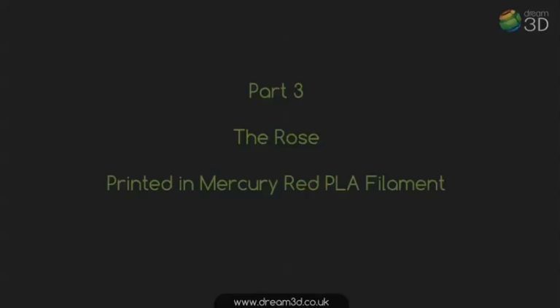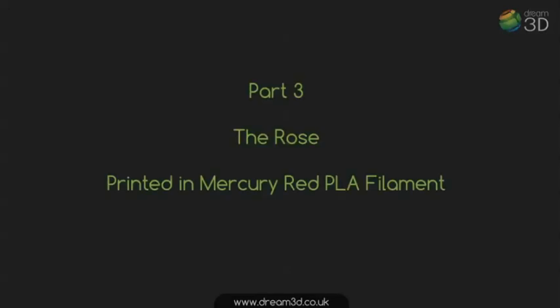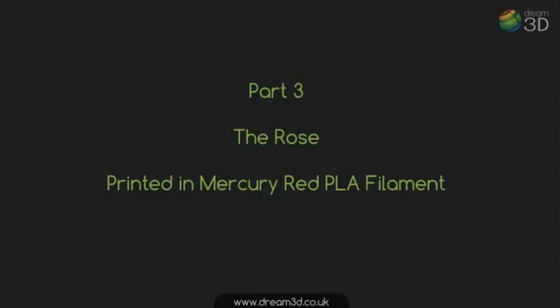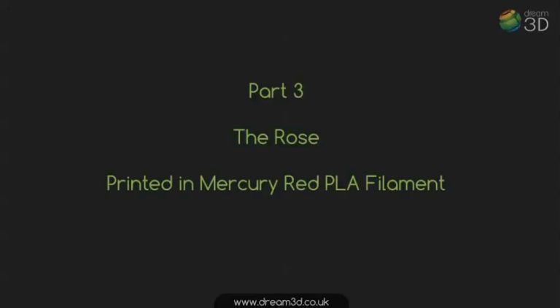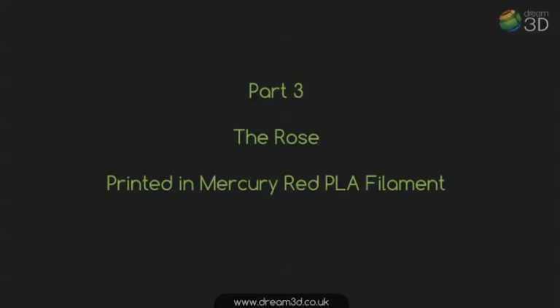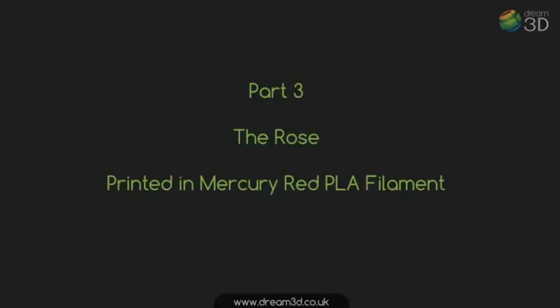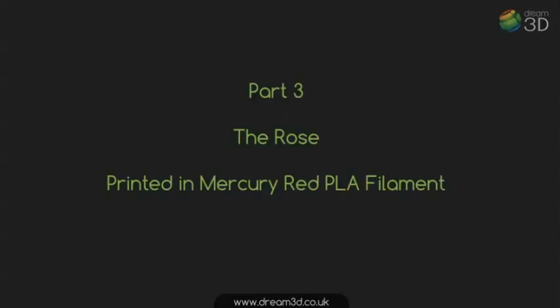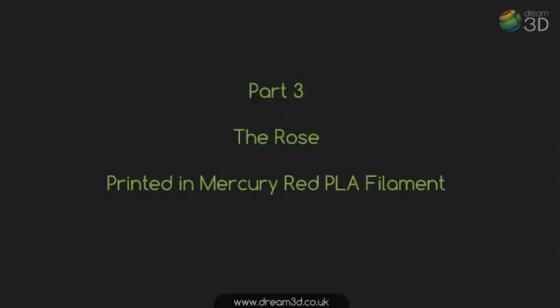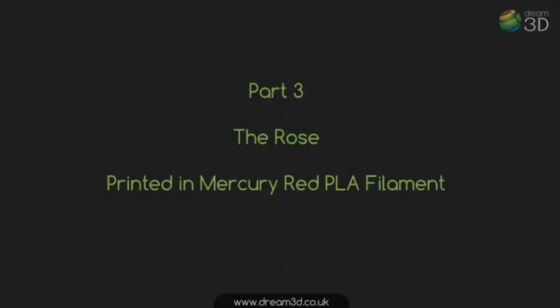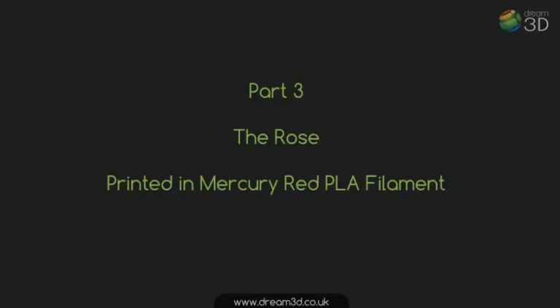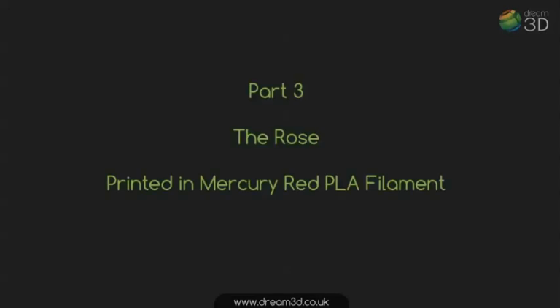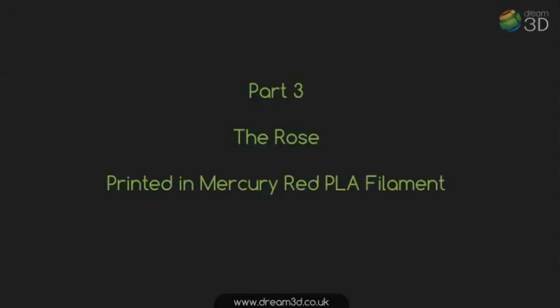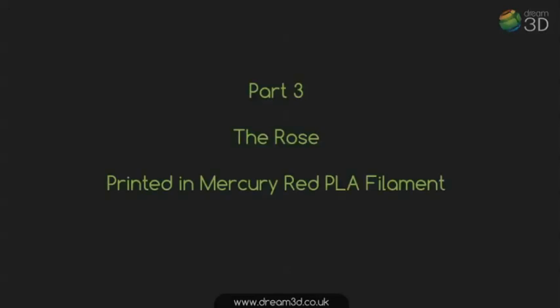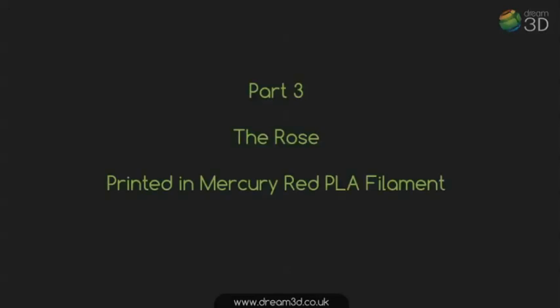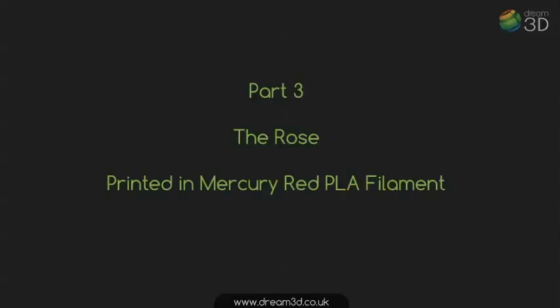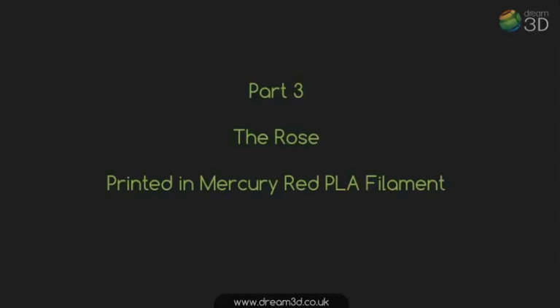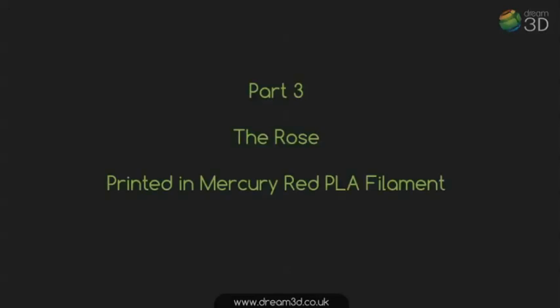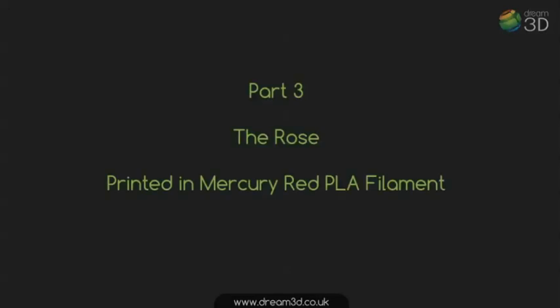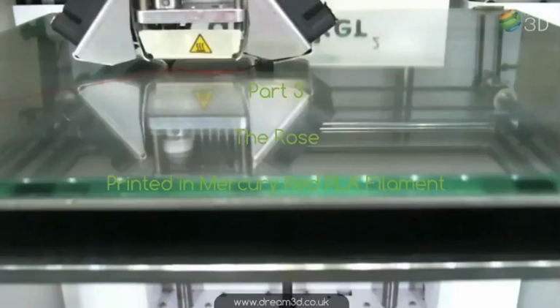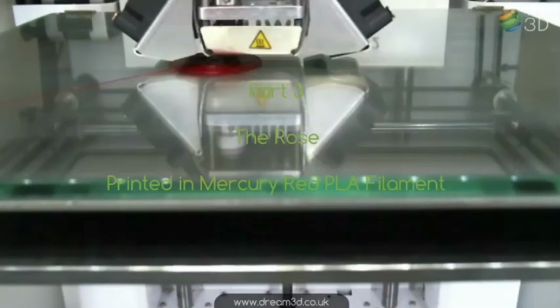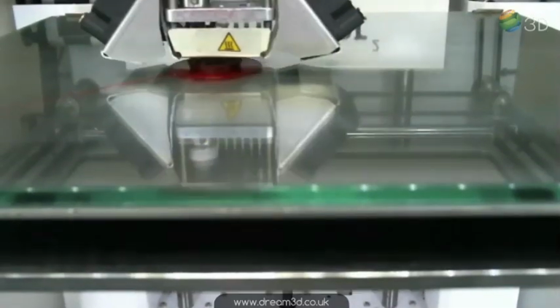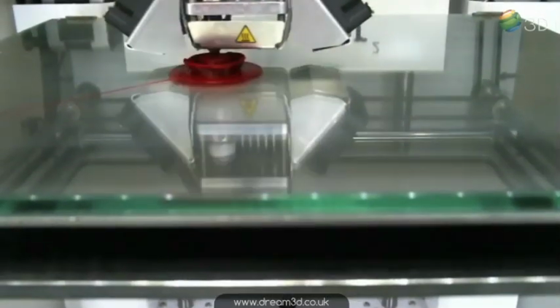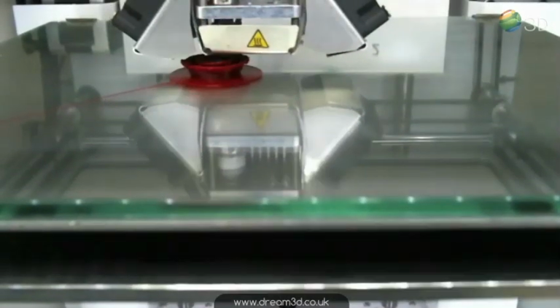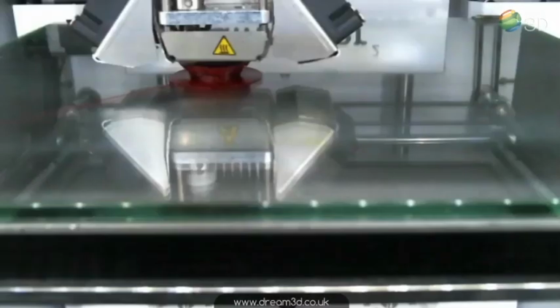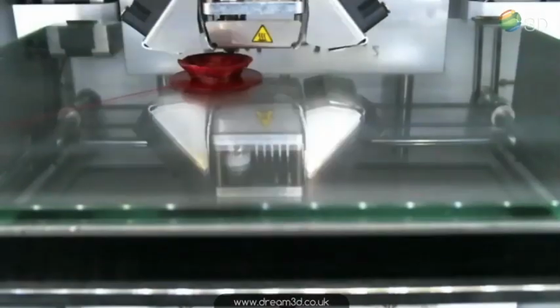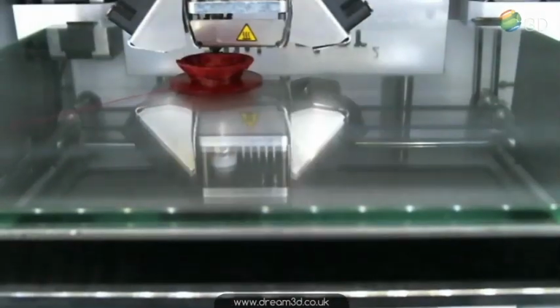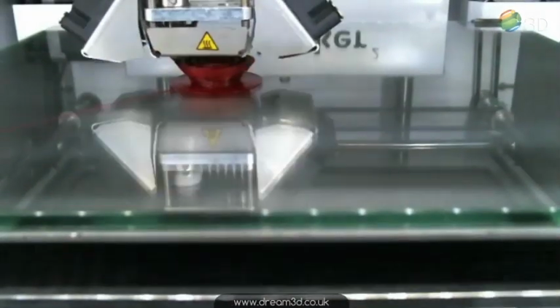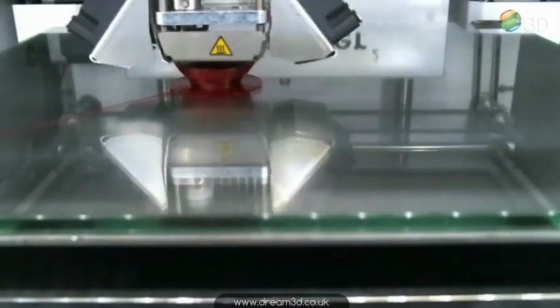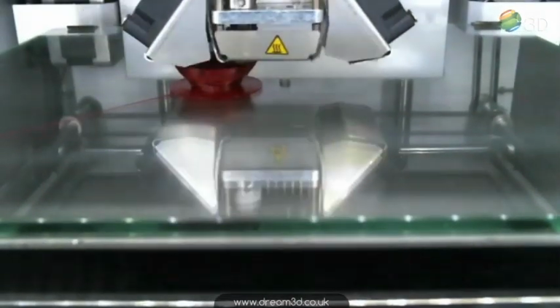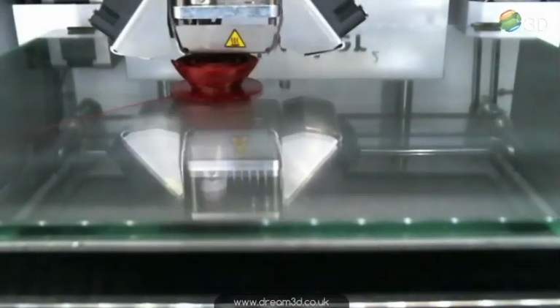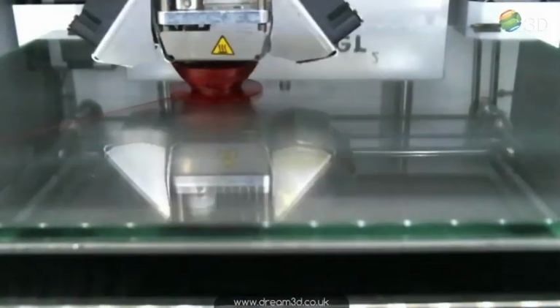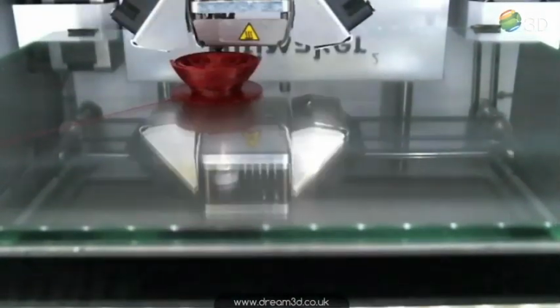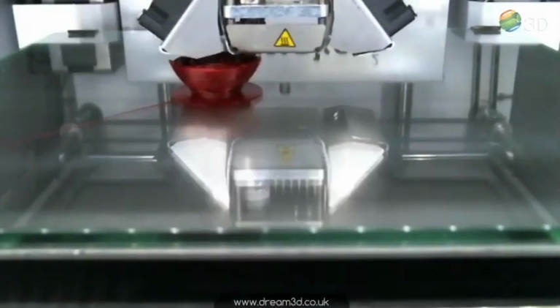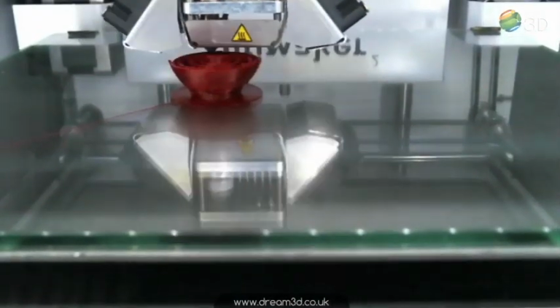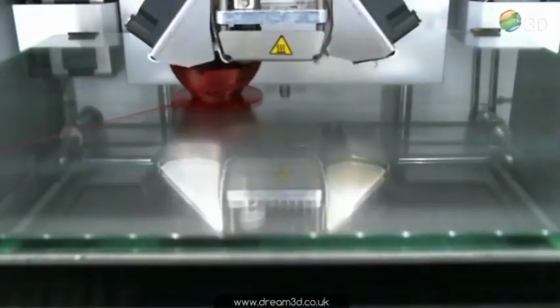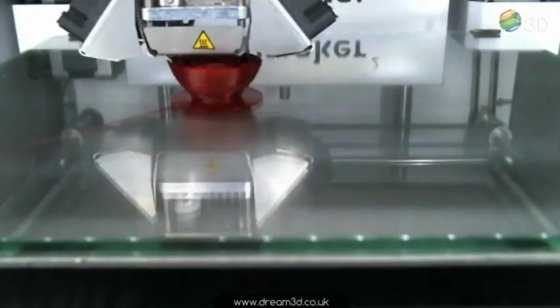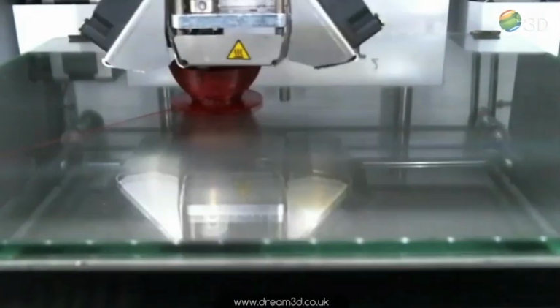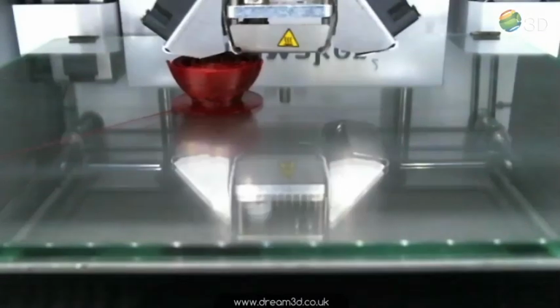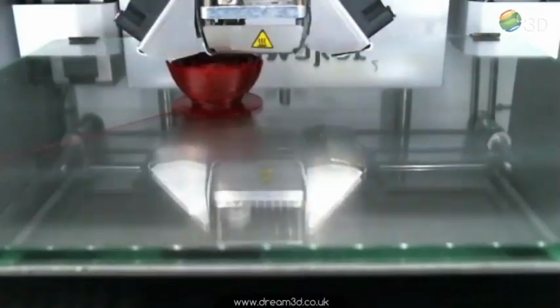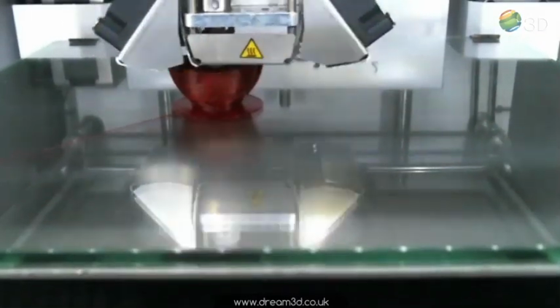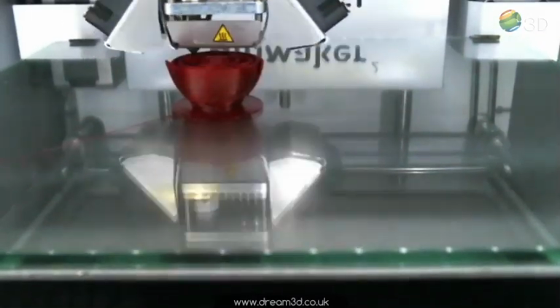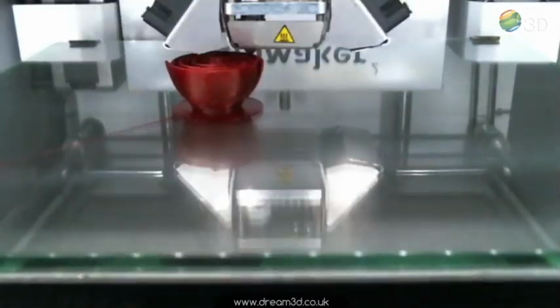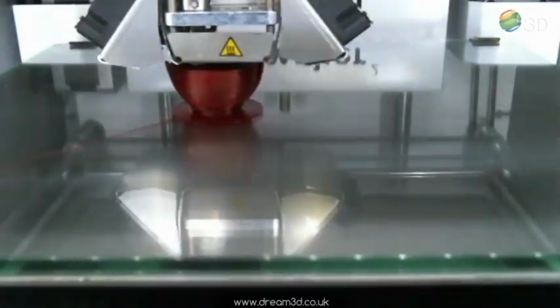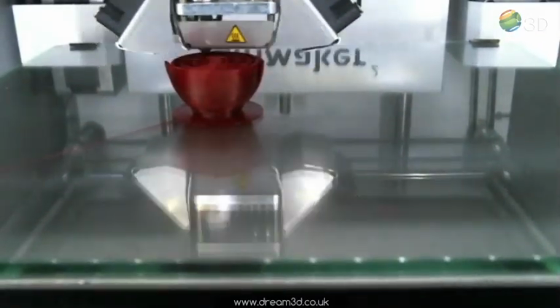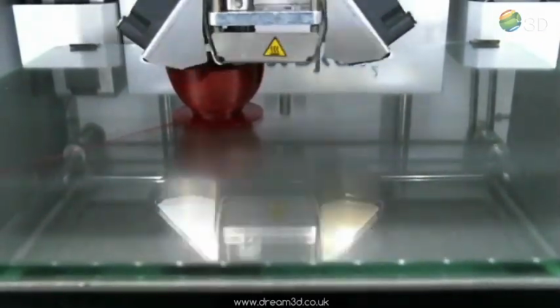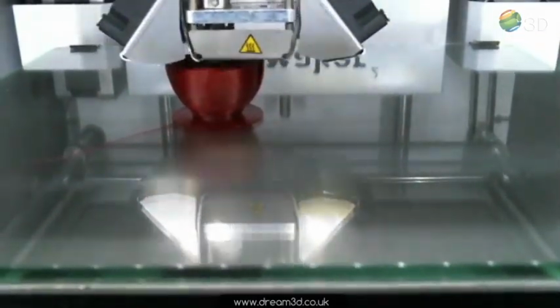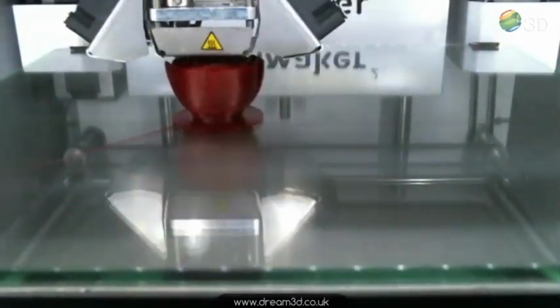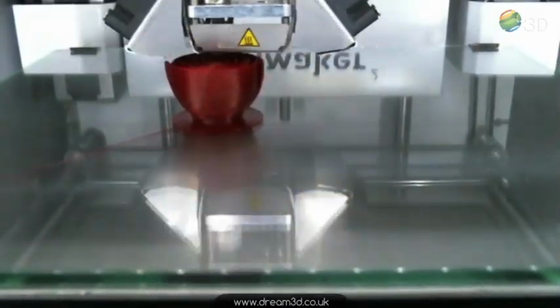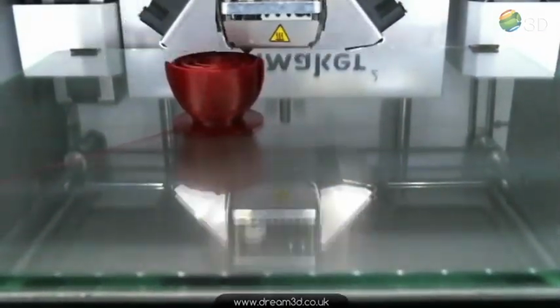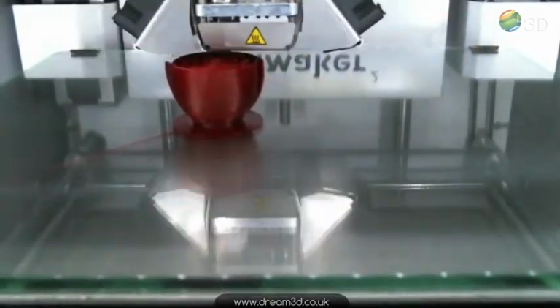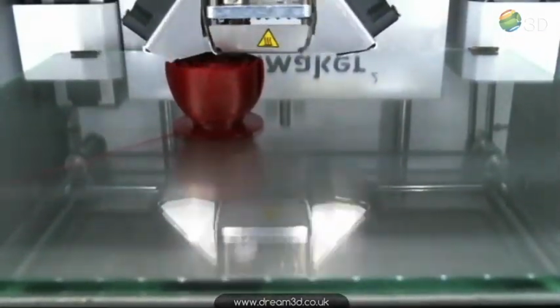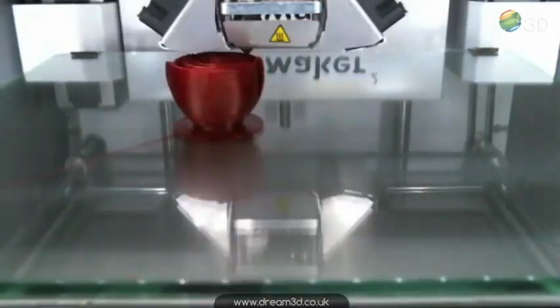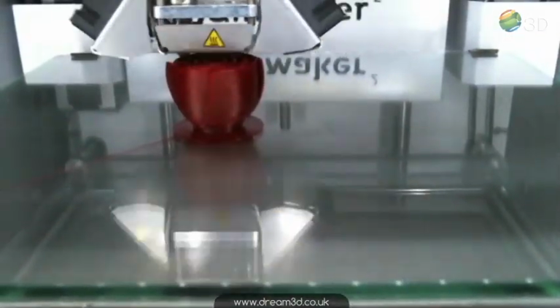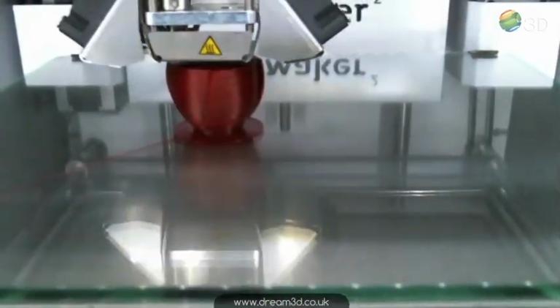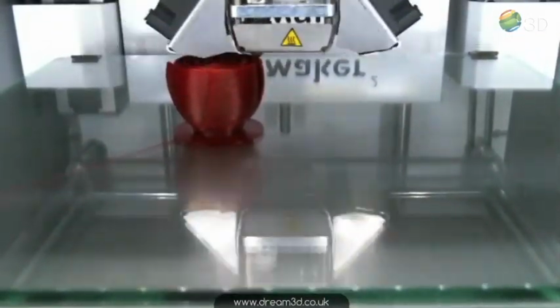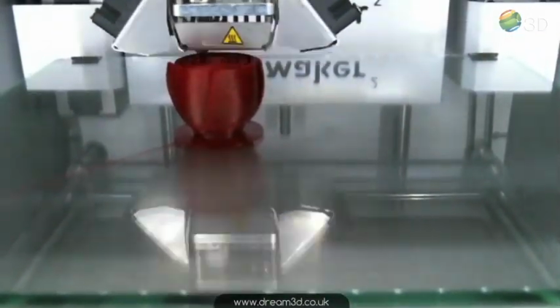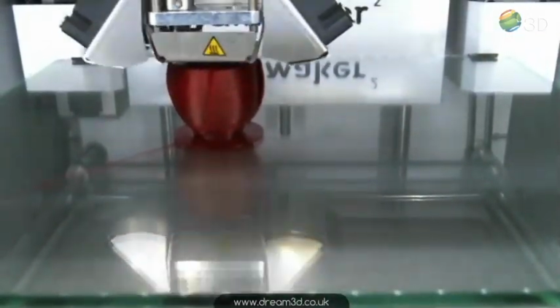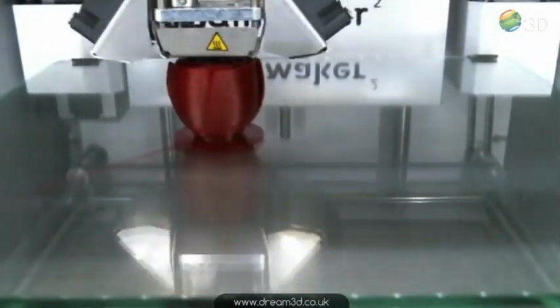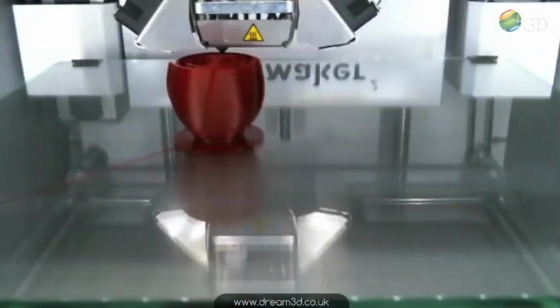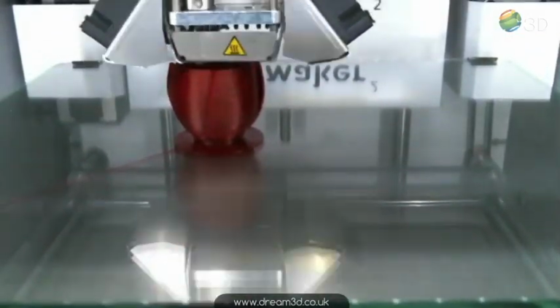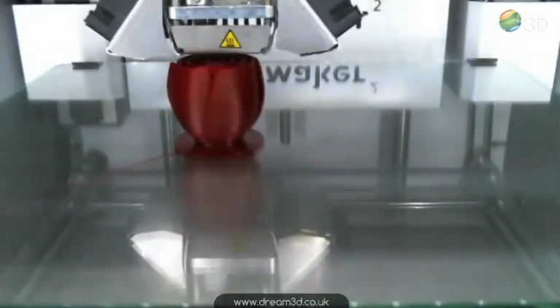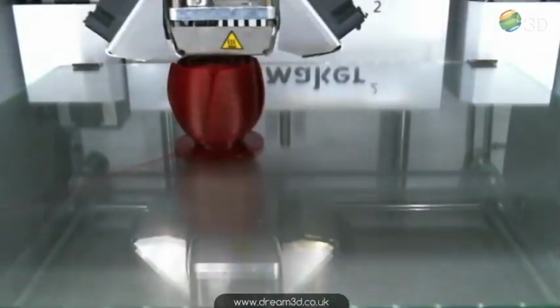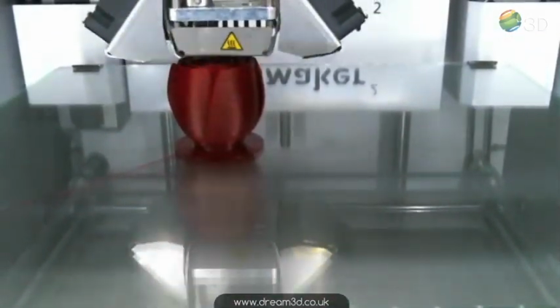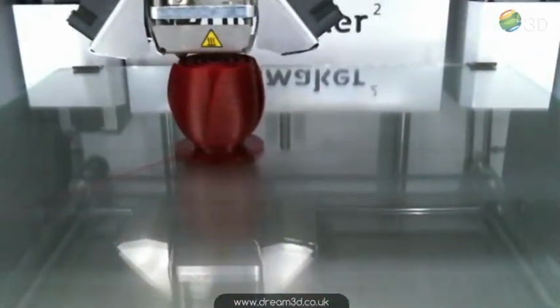And the third bit, pretty self-explanatory. This is the rosebud and the Ultimaker 2 deals with it really well.